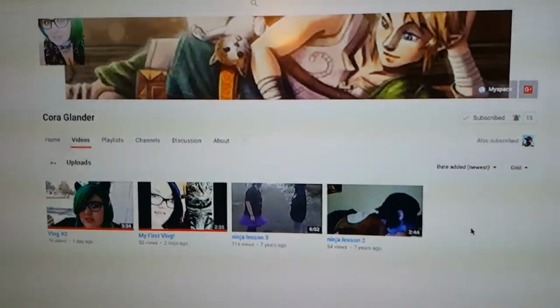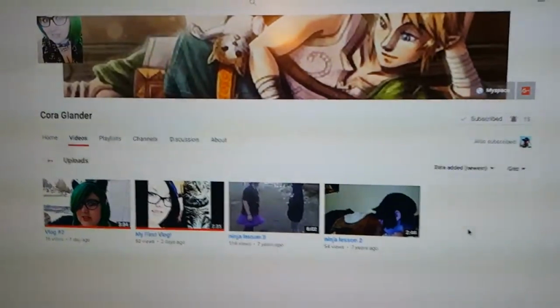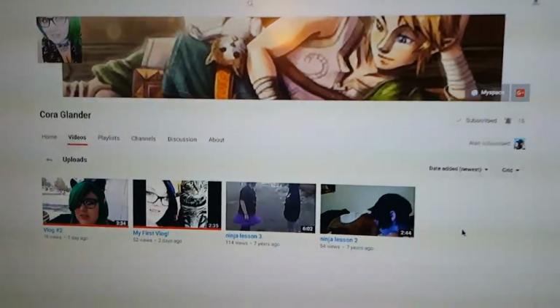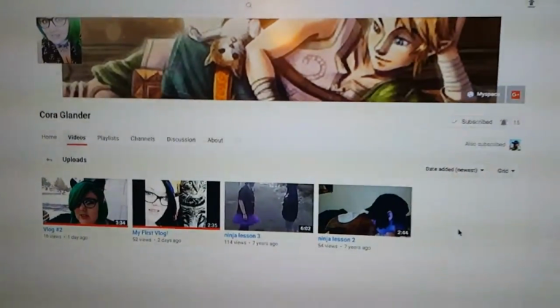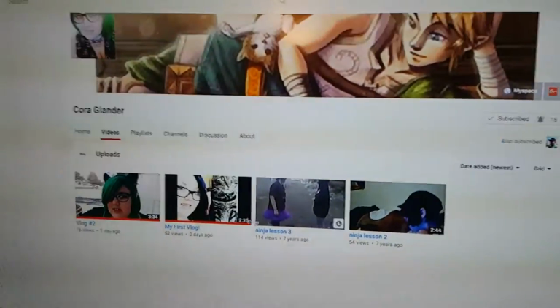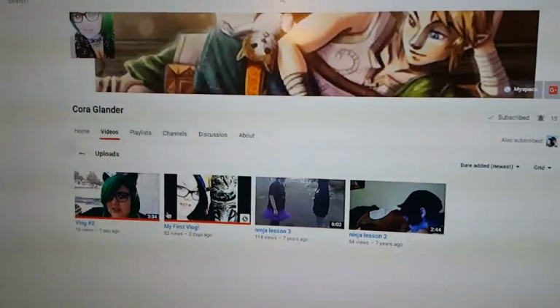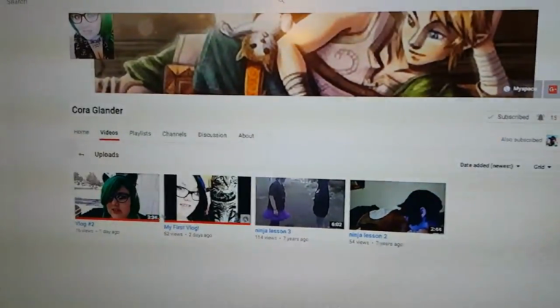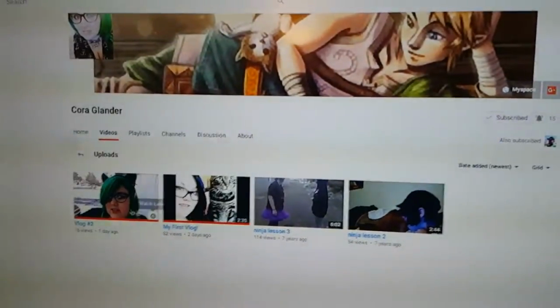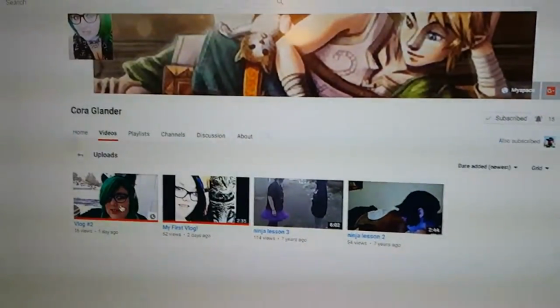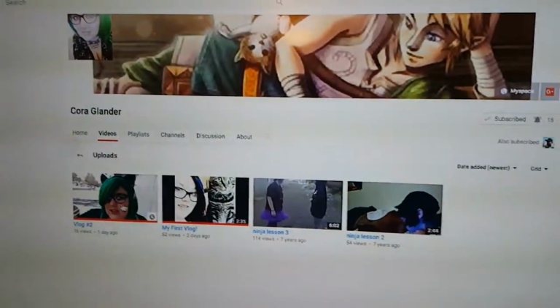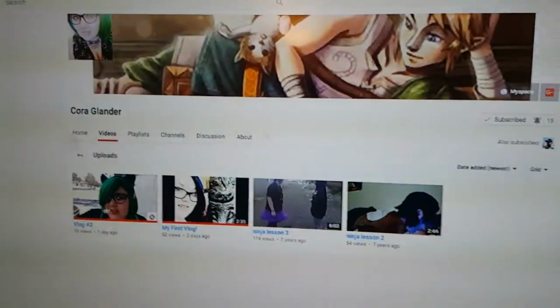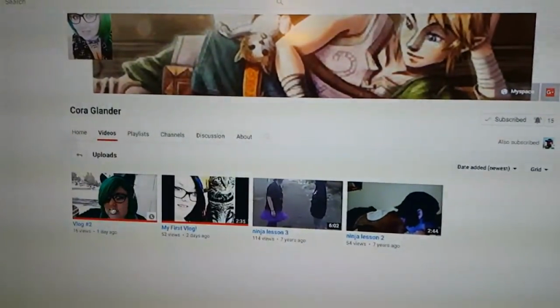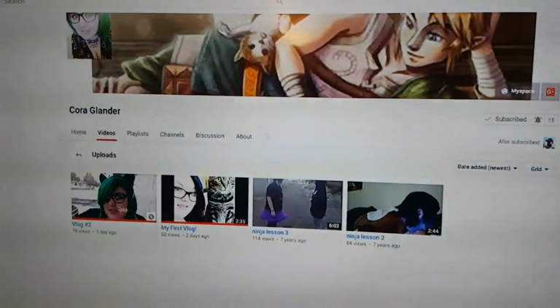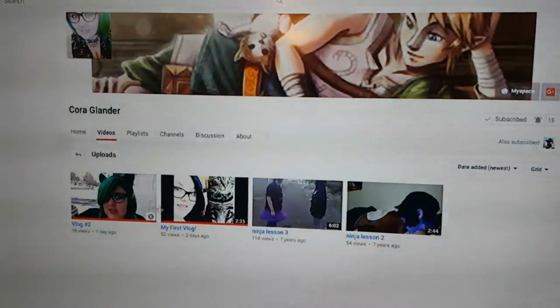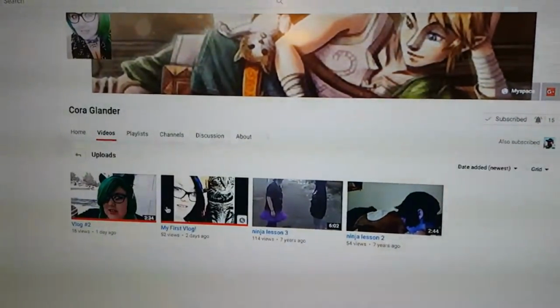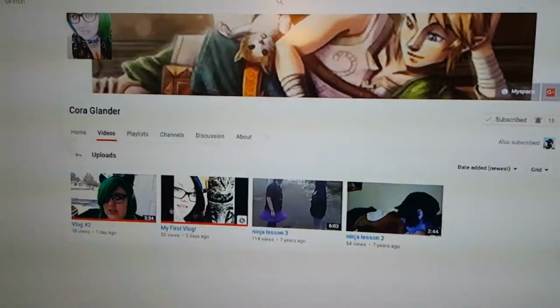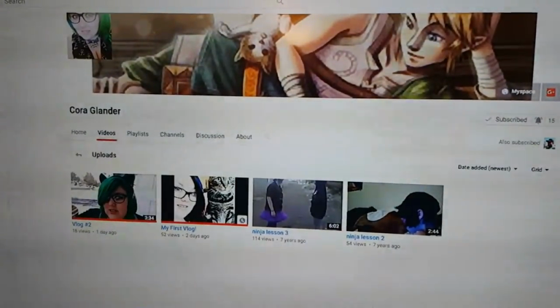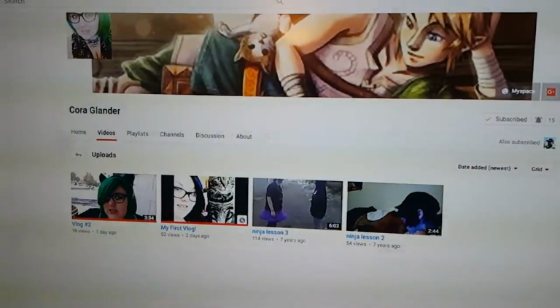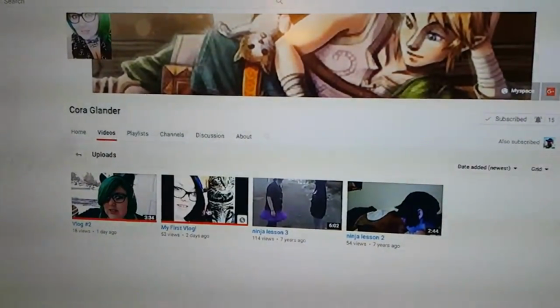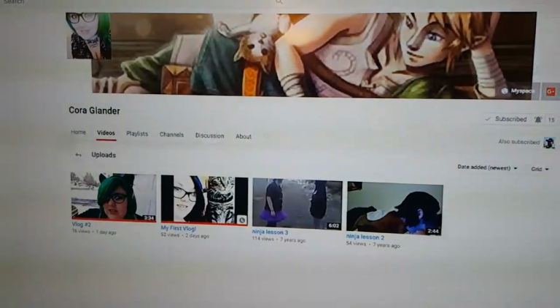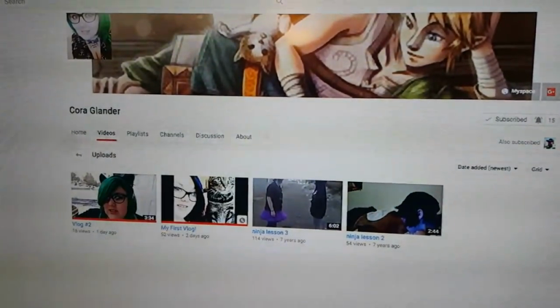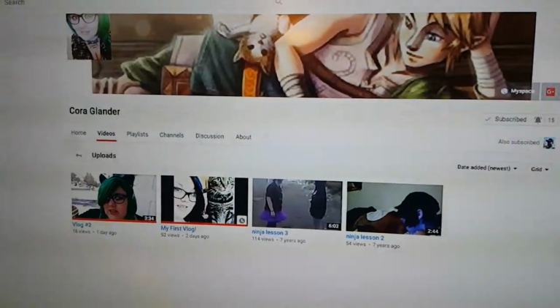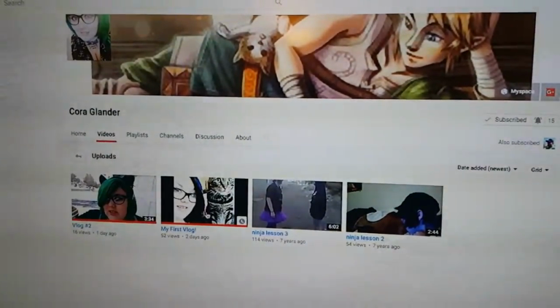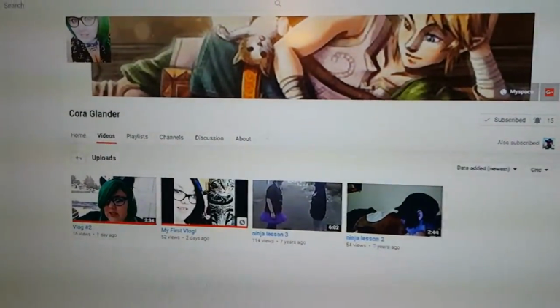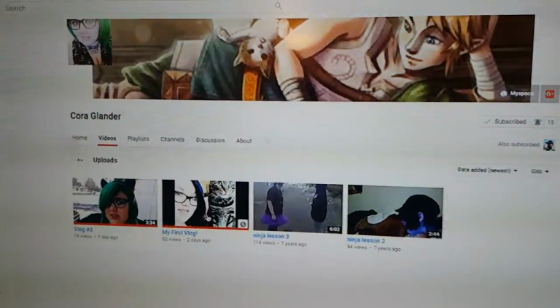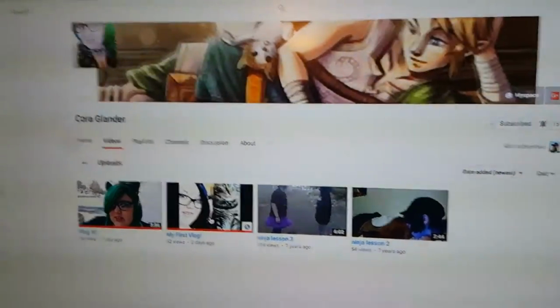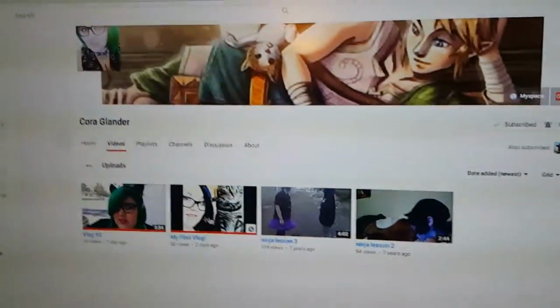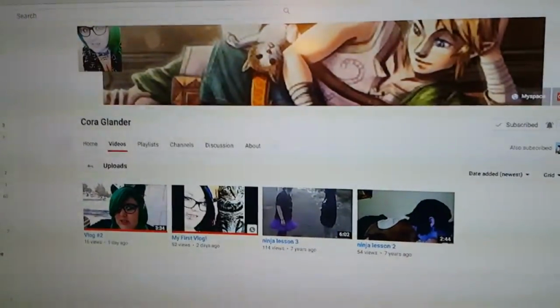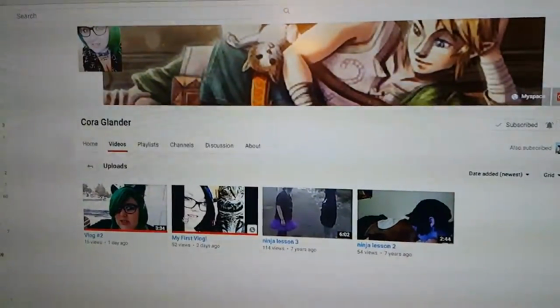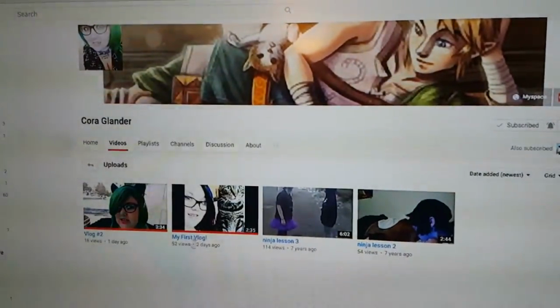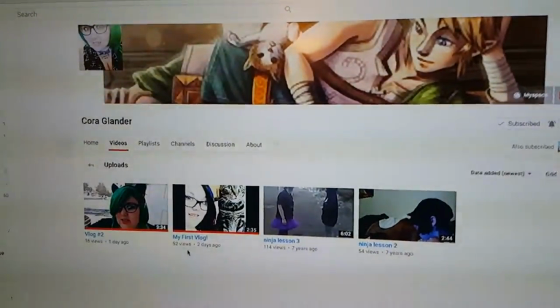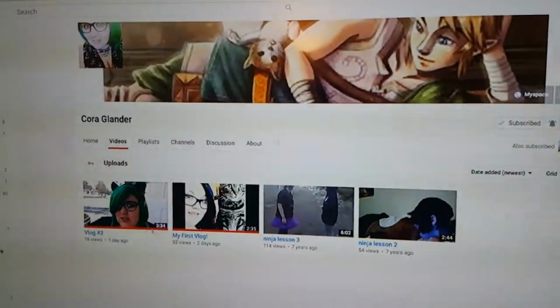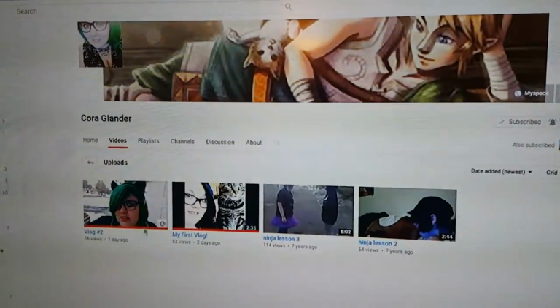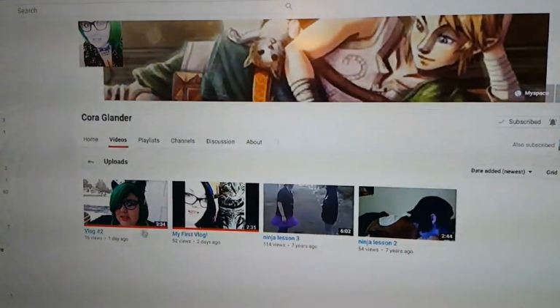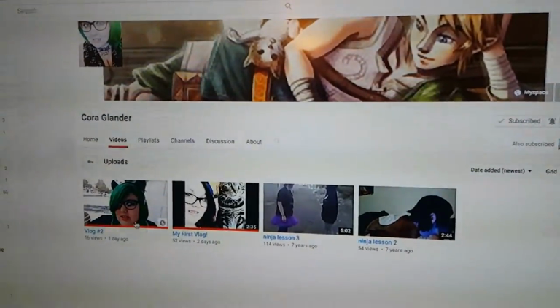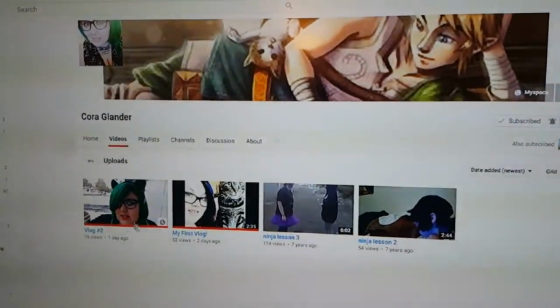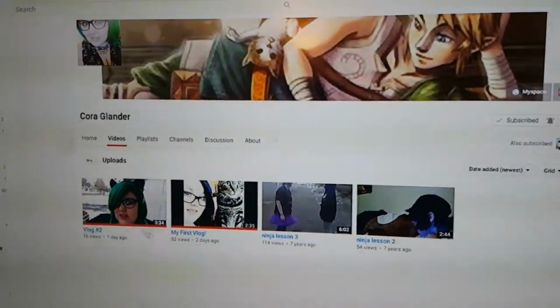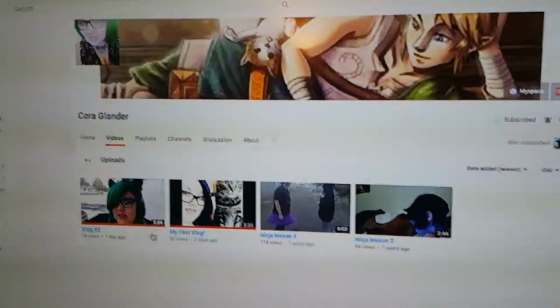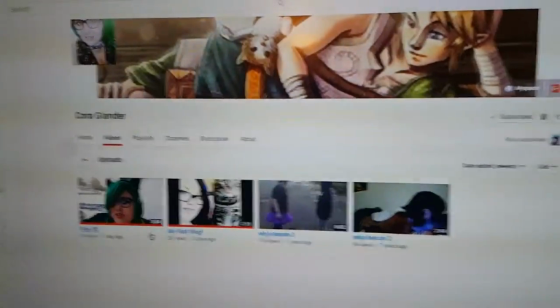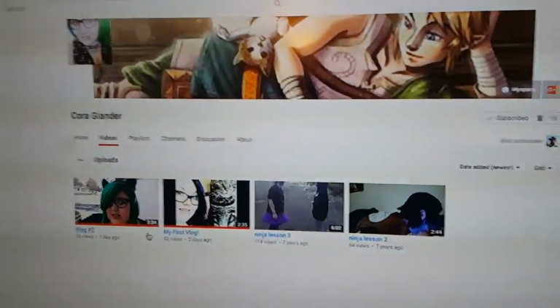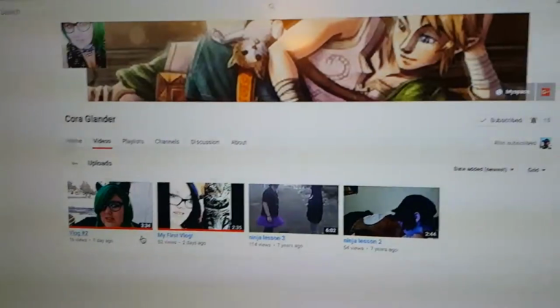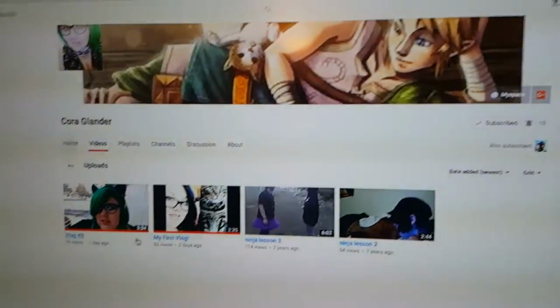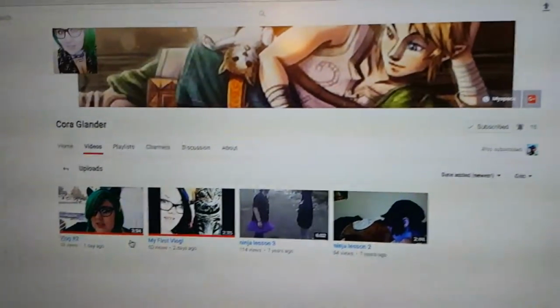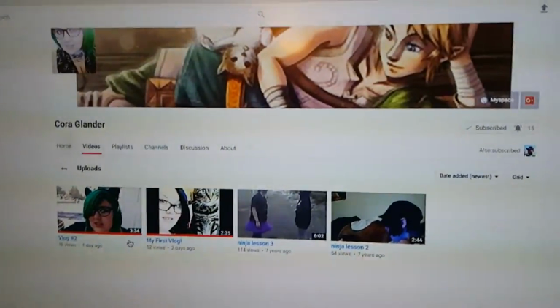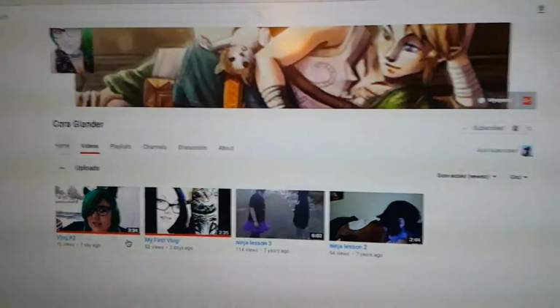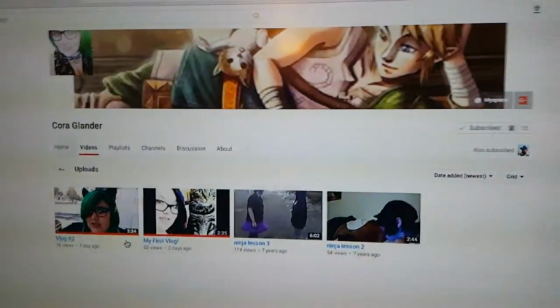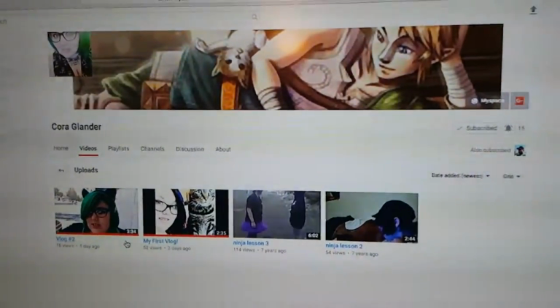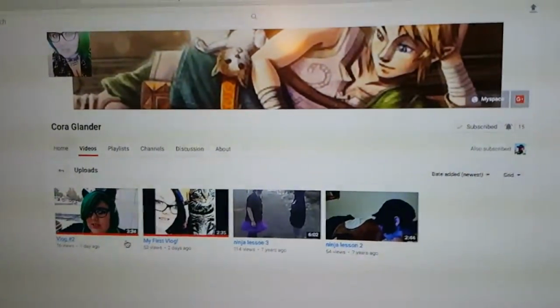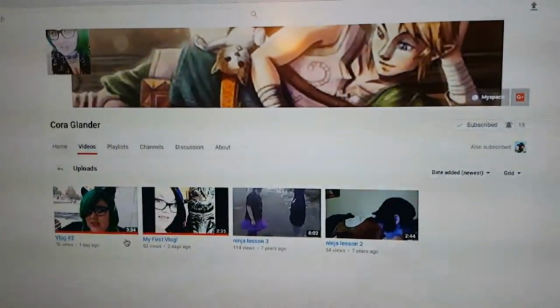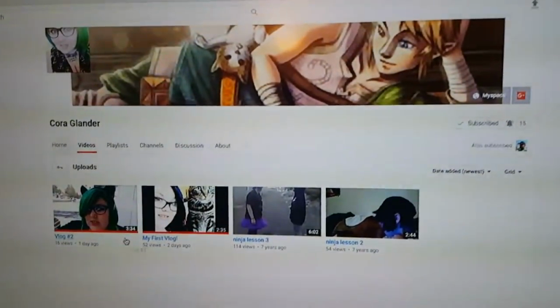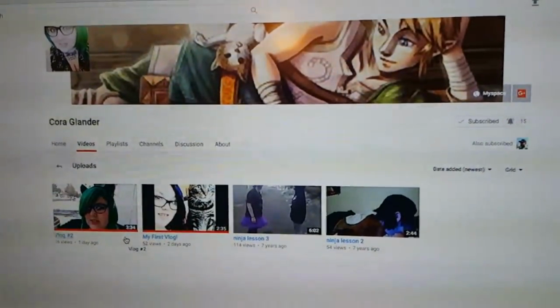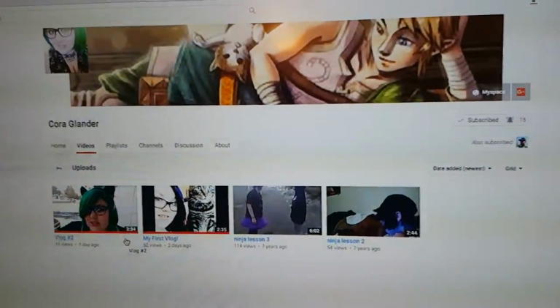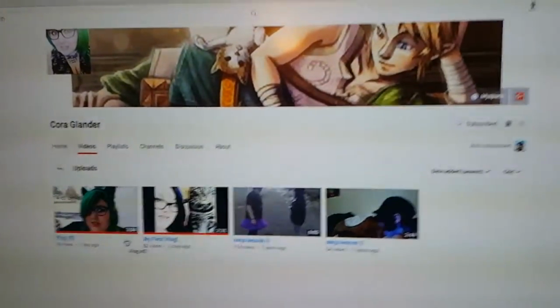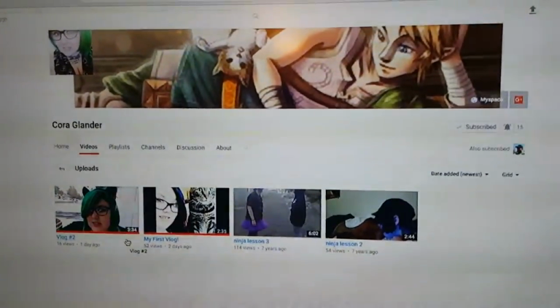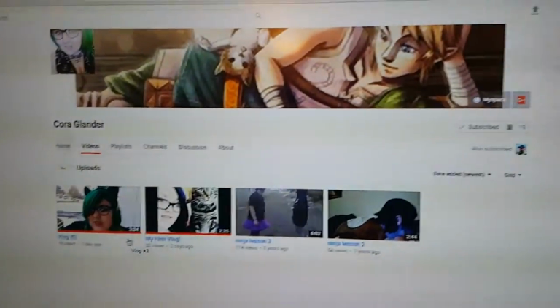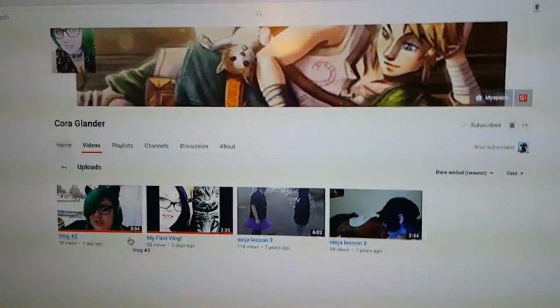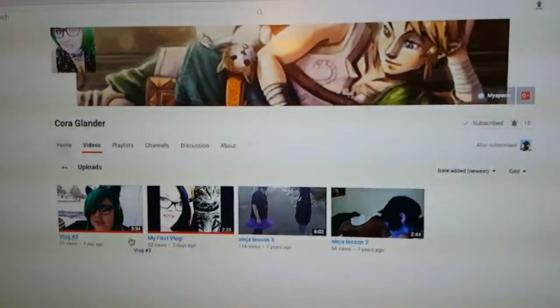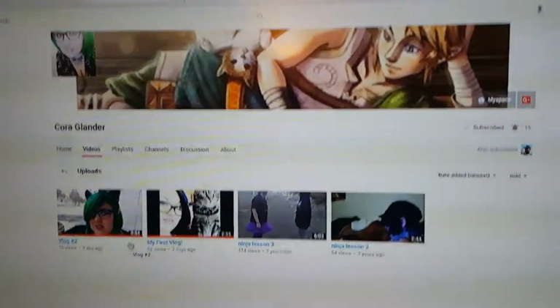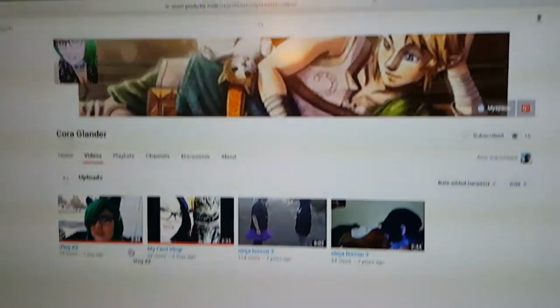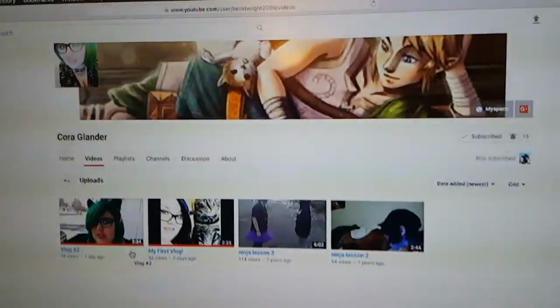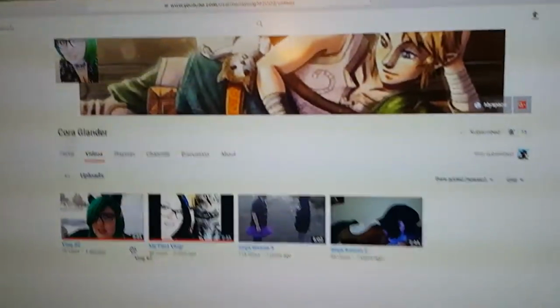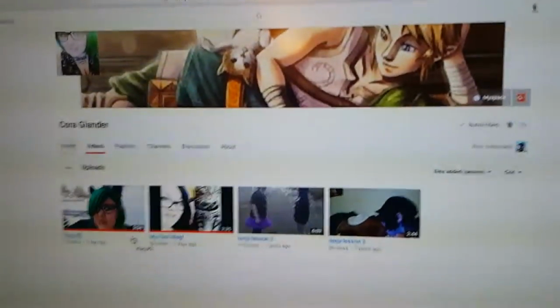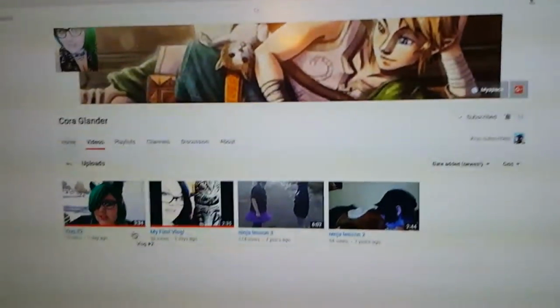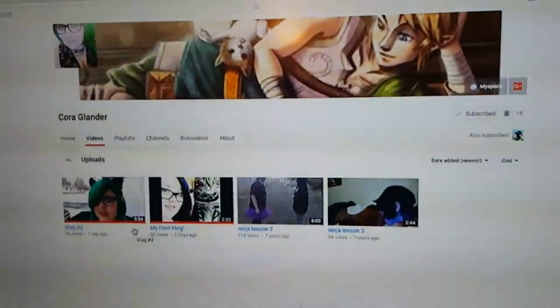Wink, wink. Take a look. She's got — this is her first vlog, this is her second vlog. Anyway, check her out. You'd be helping her out a lot. That would be awesome.